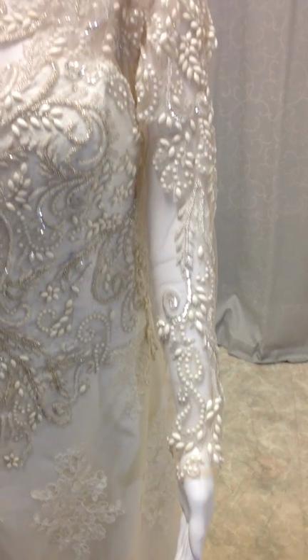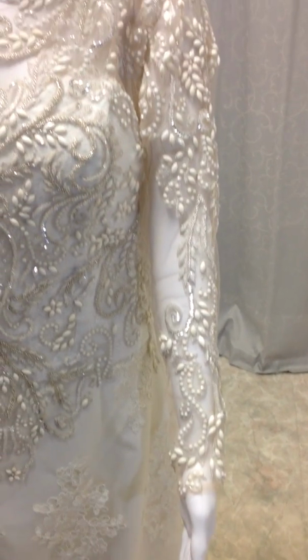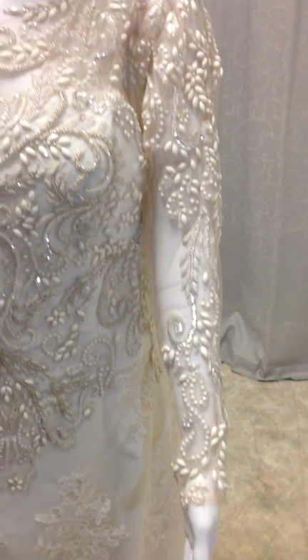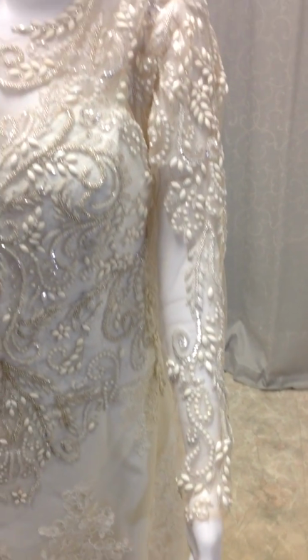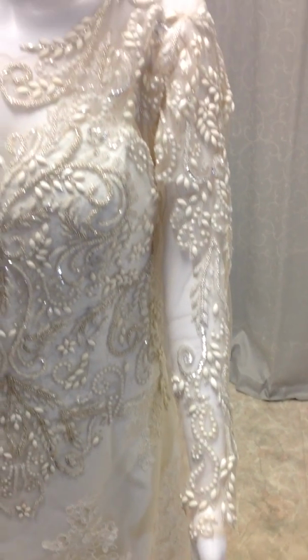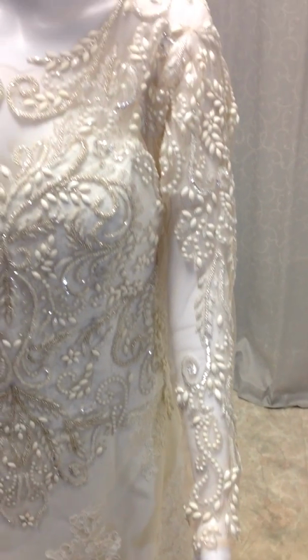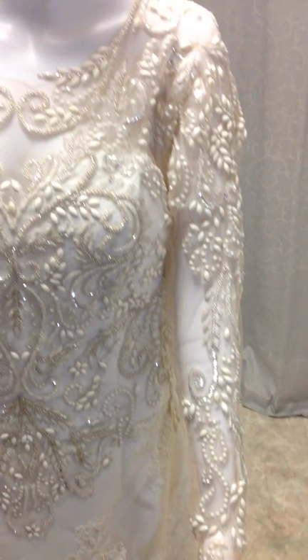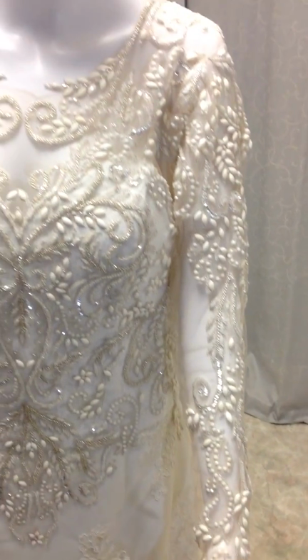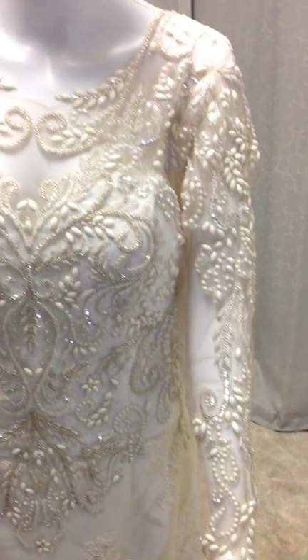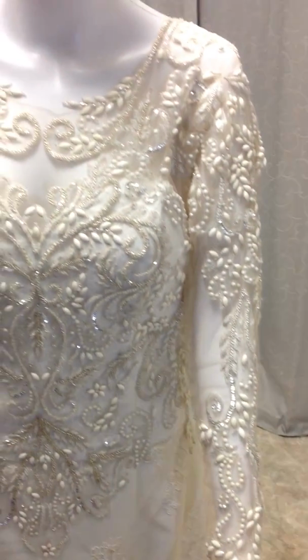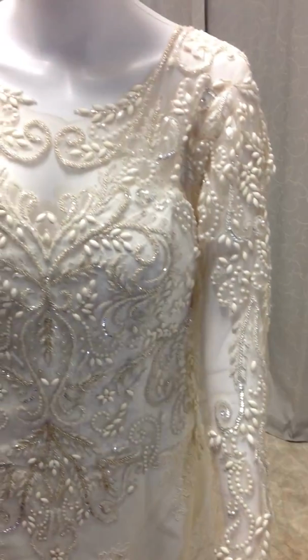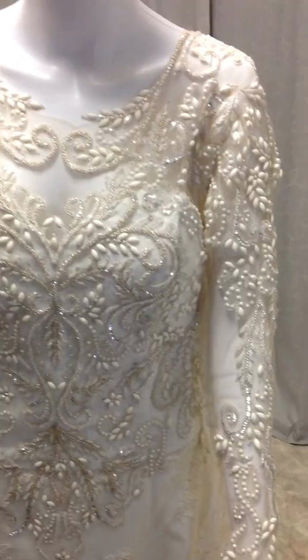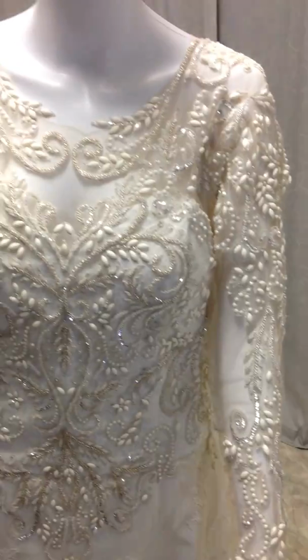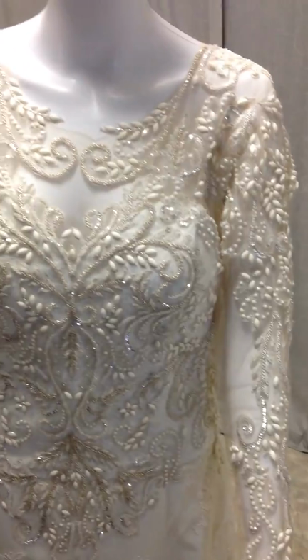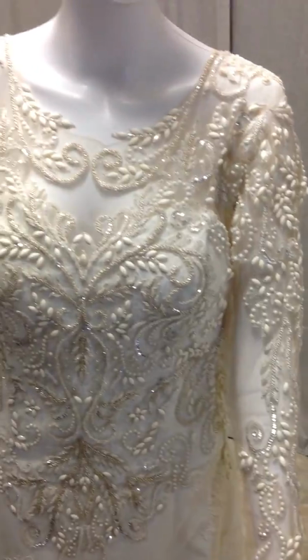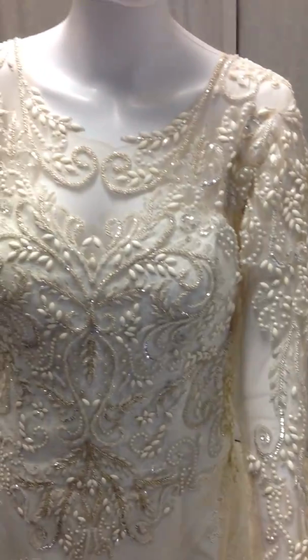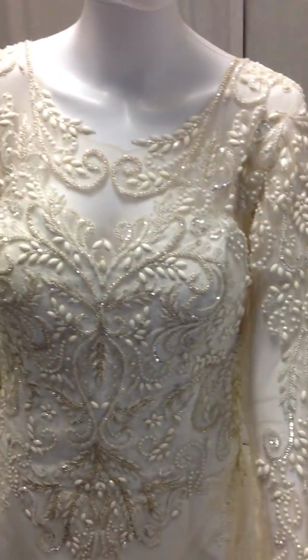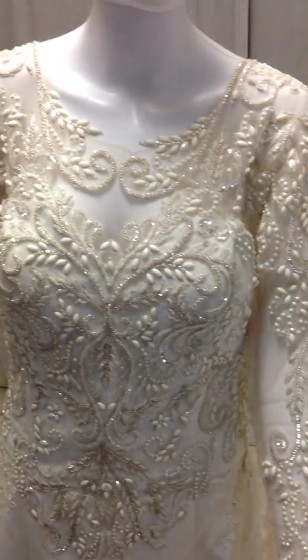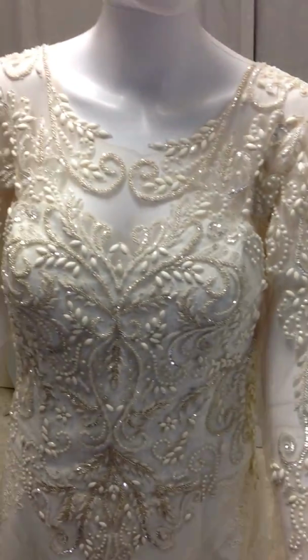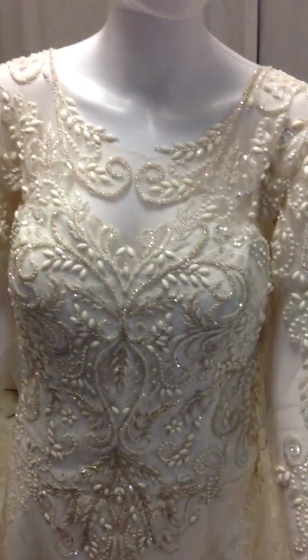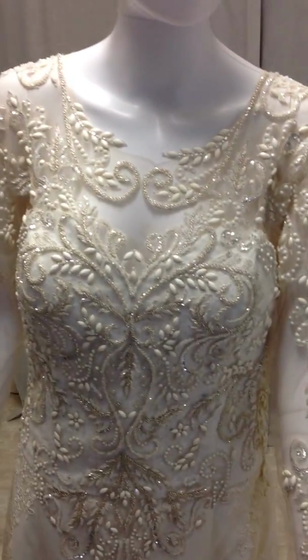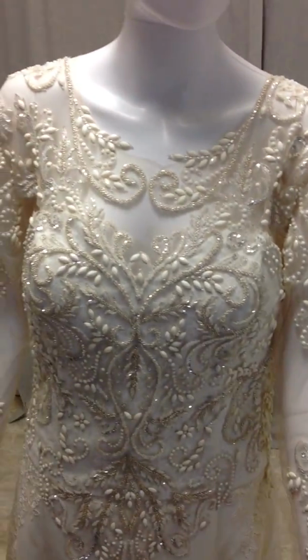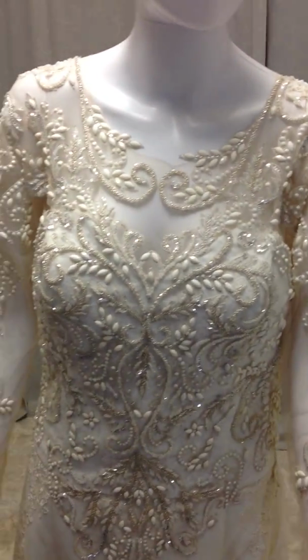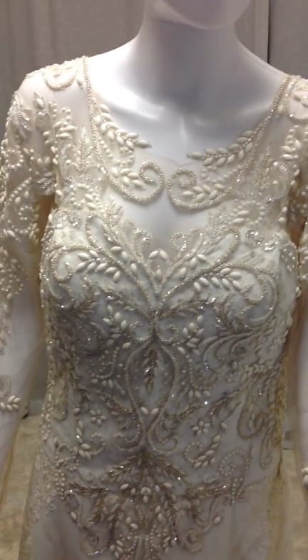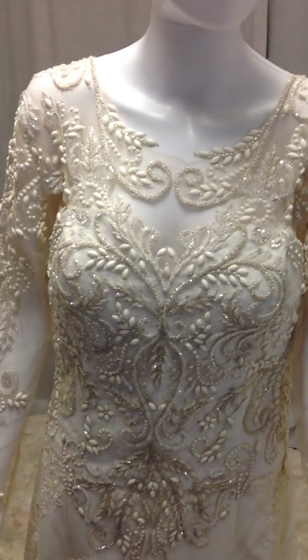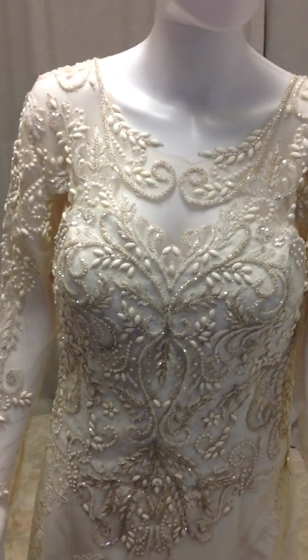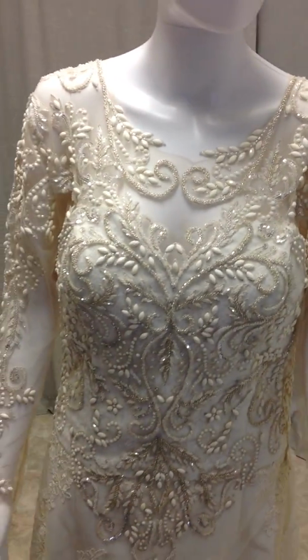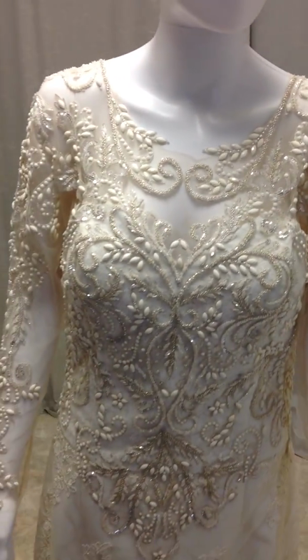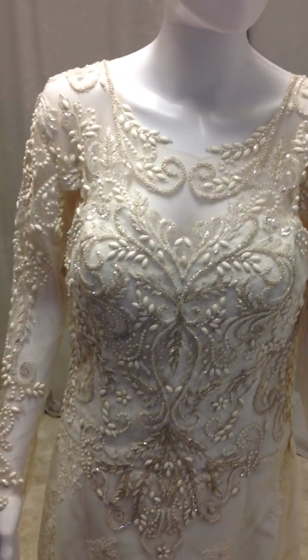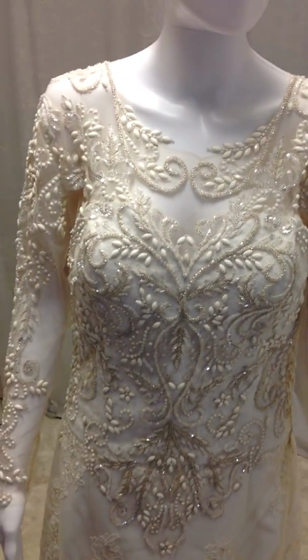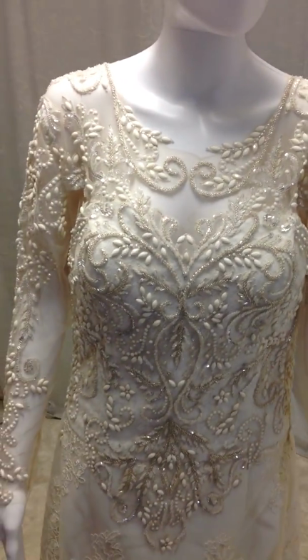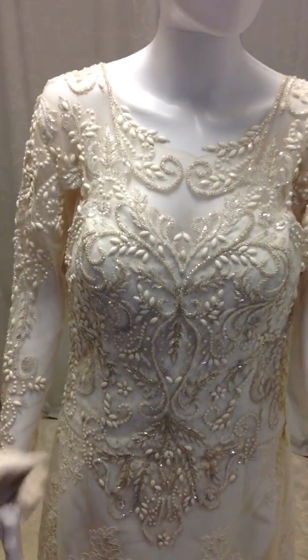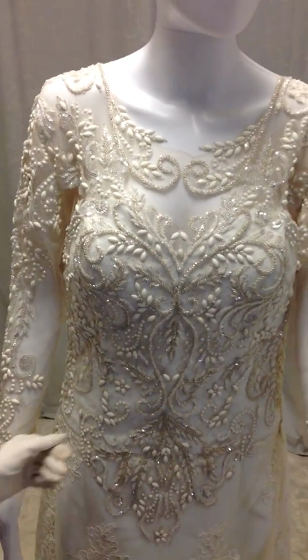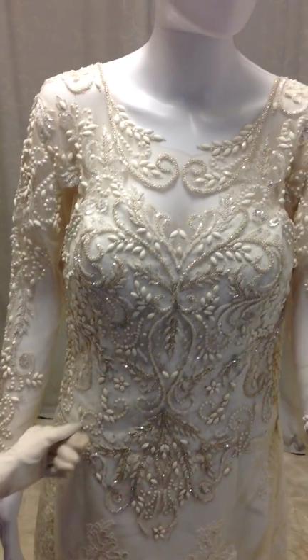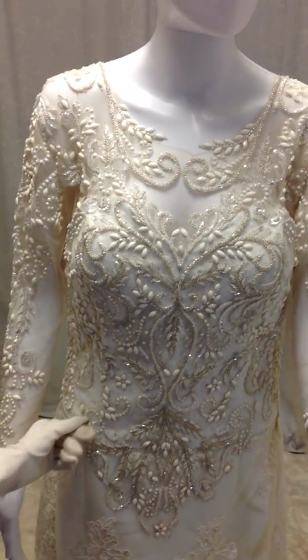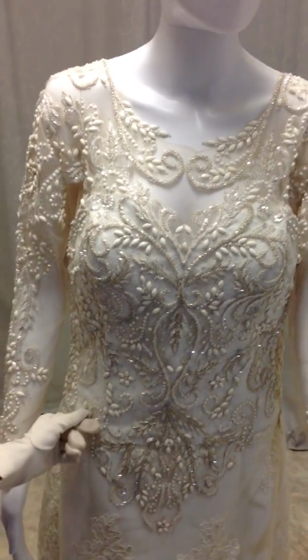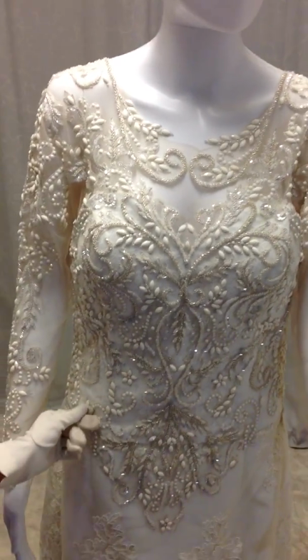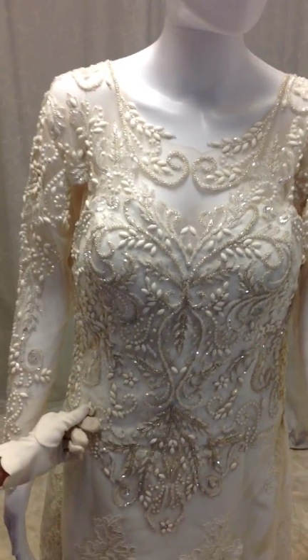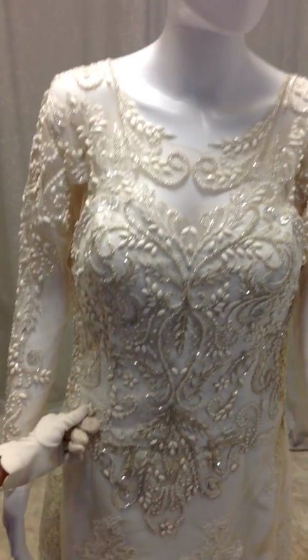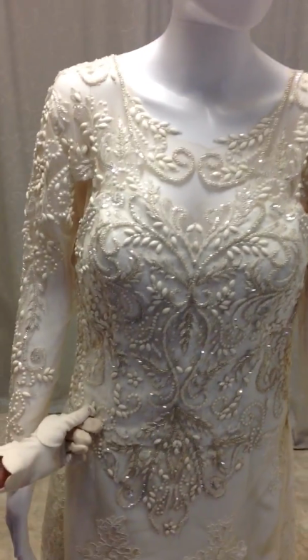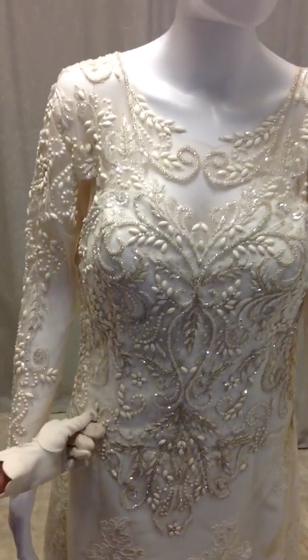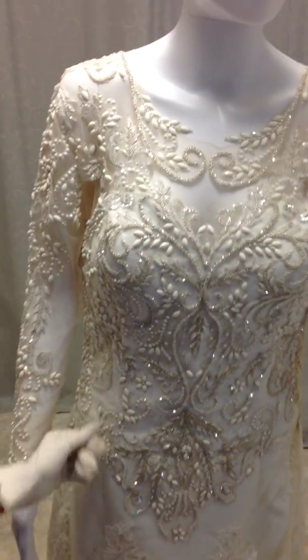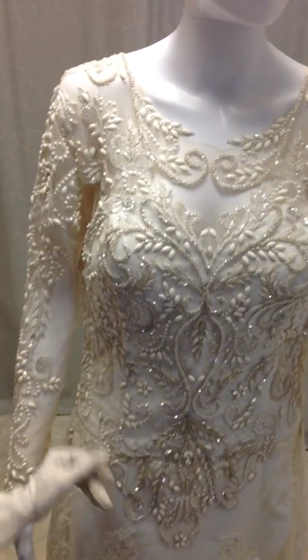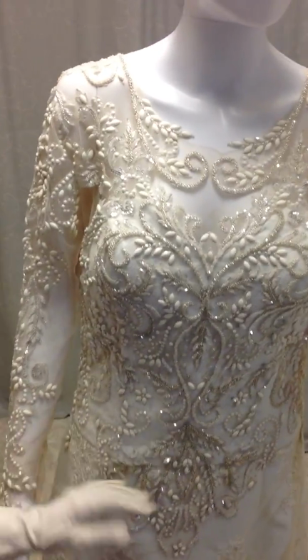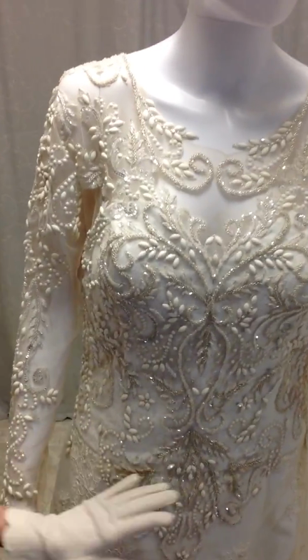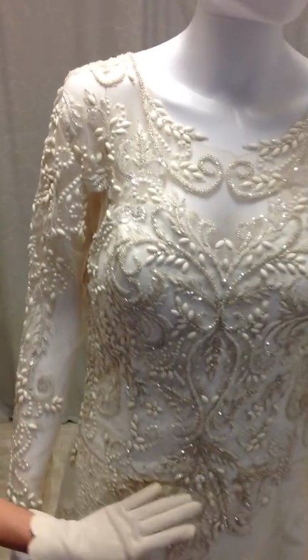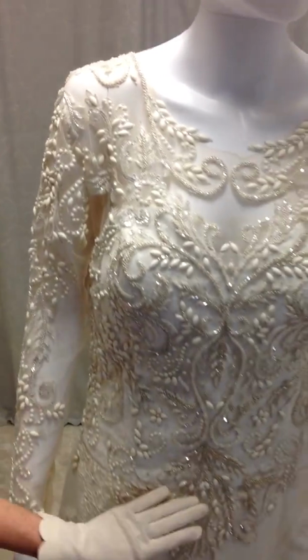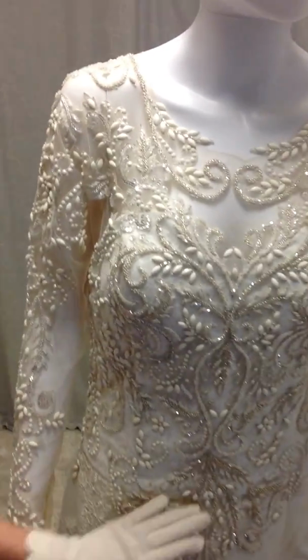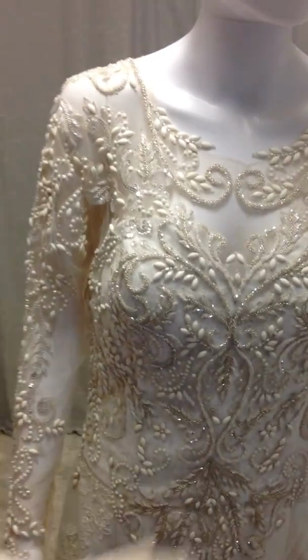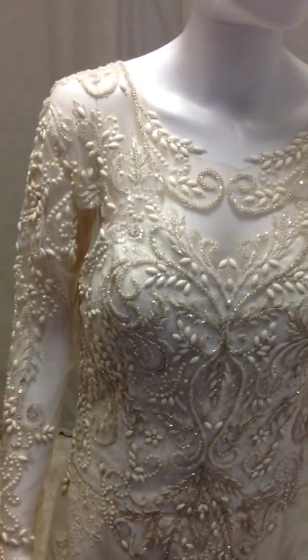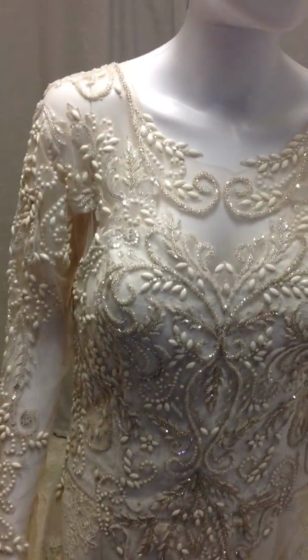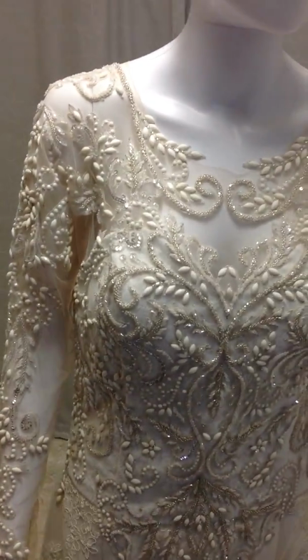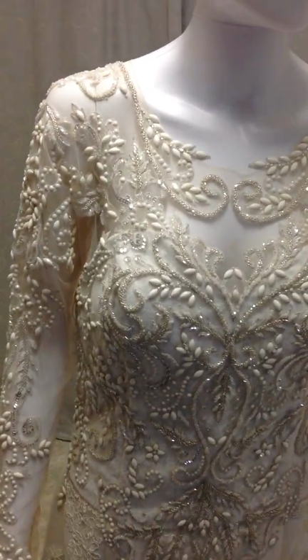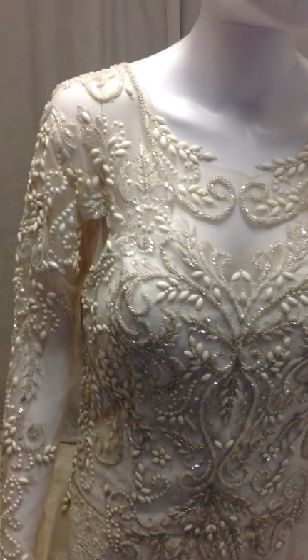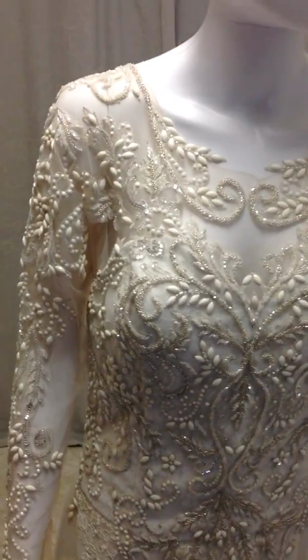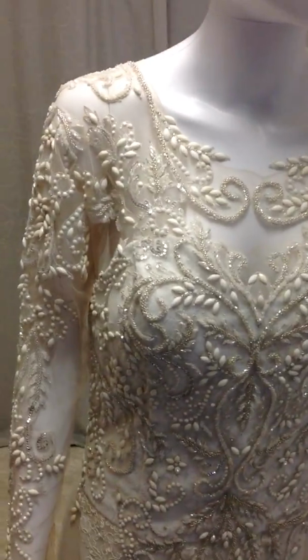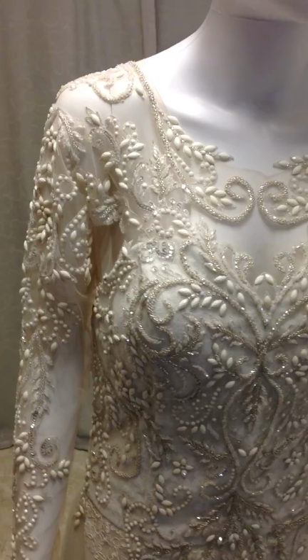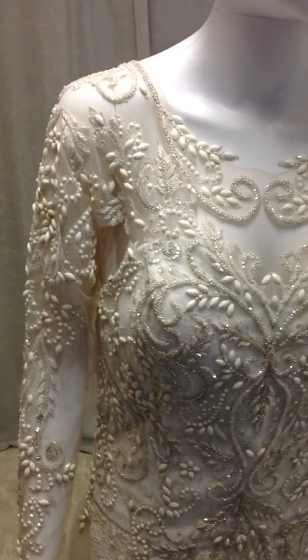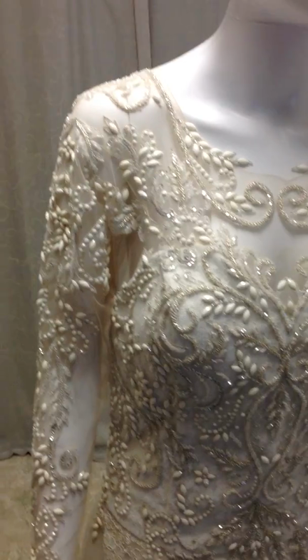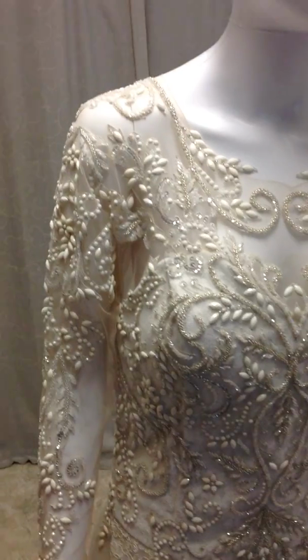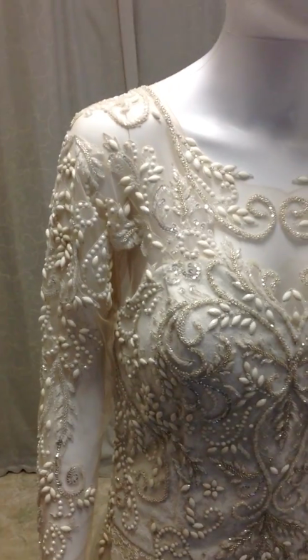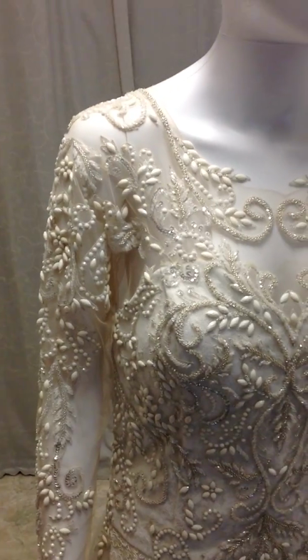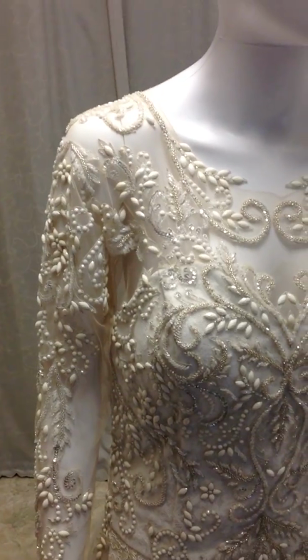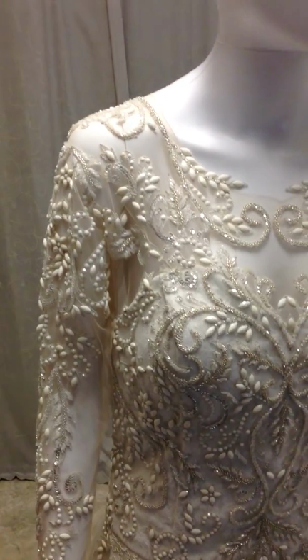So there you have it, brides — Love in Full Bloom. We're just going to do some close-ups. It's absolutely stunning. Gorgeous.